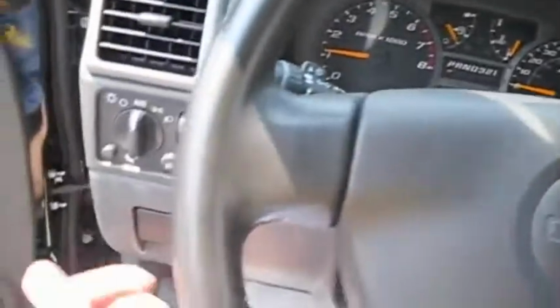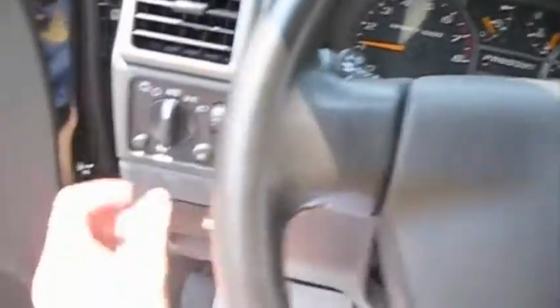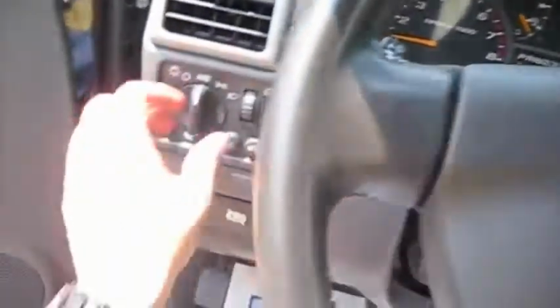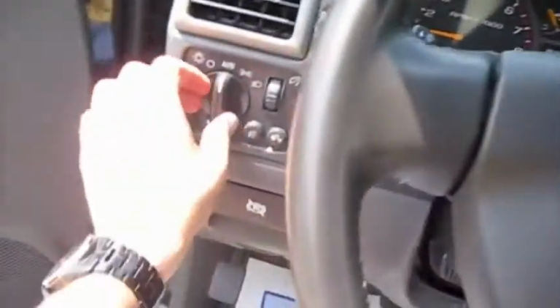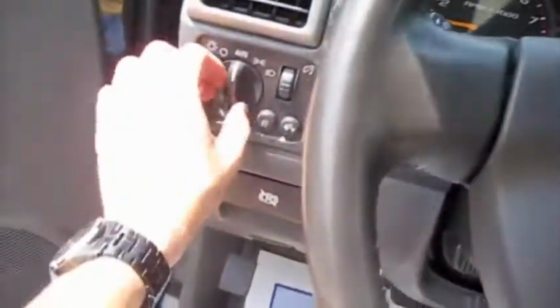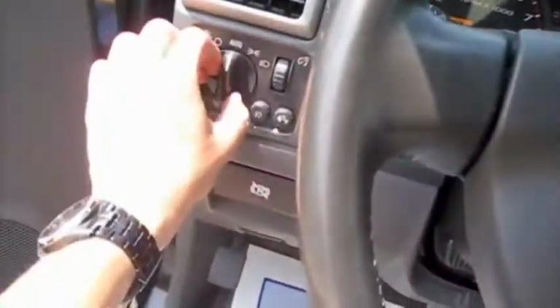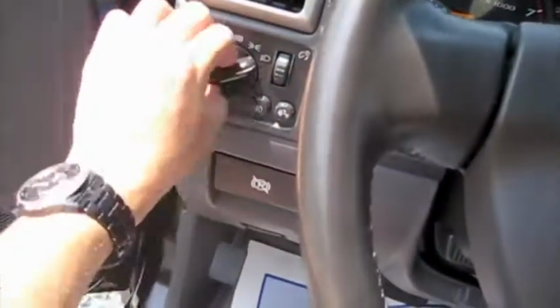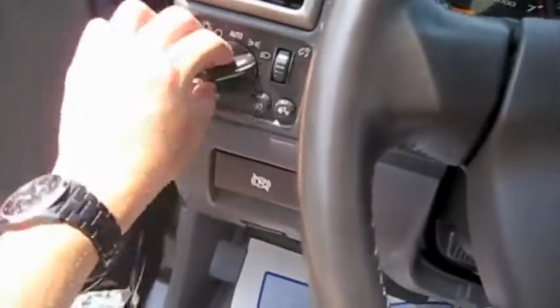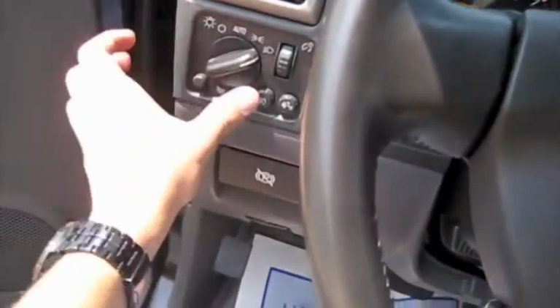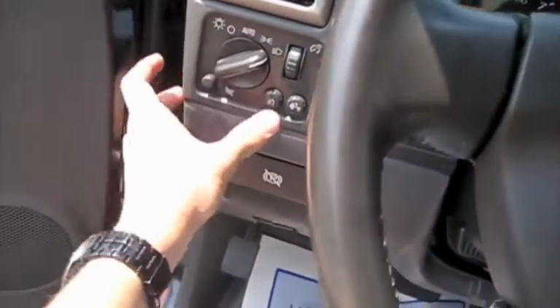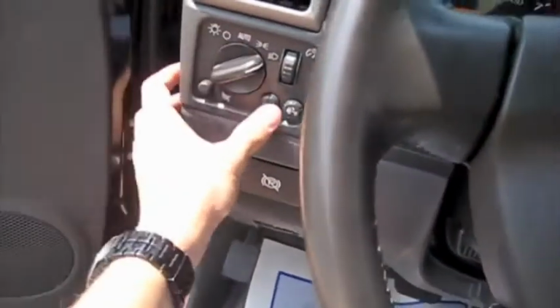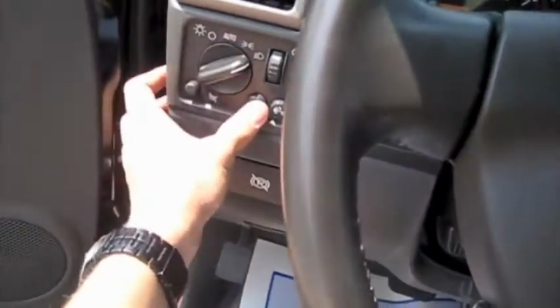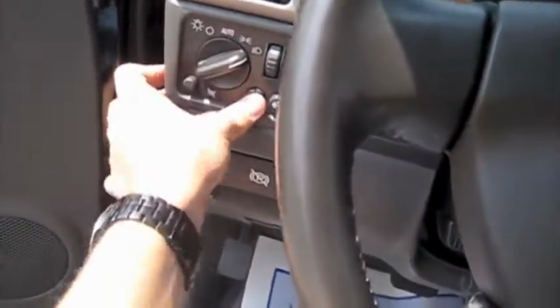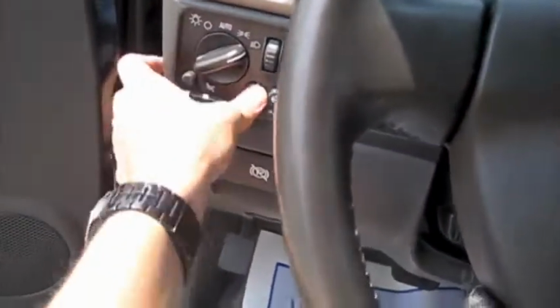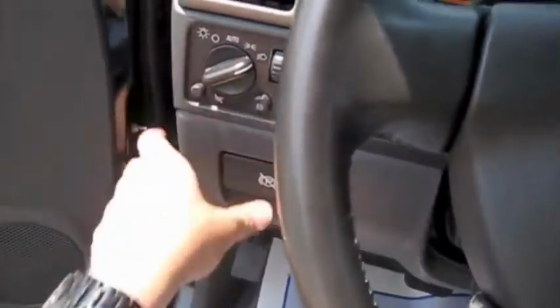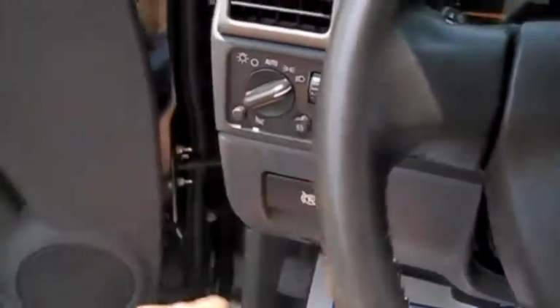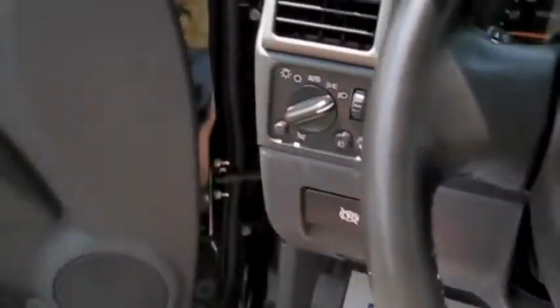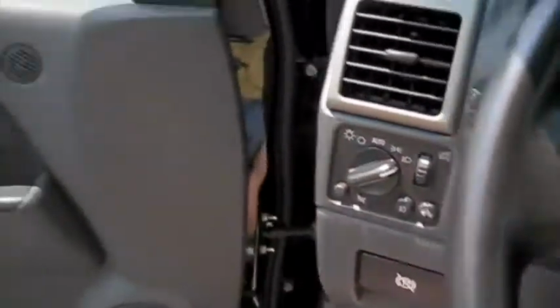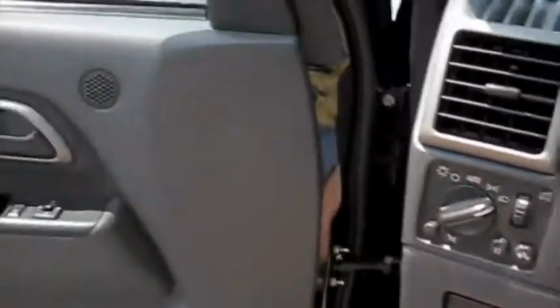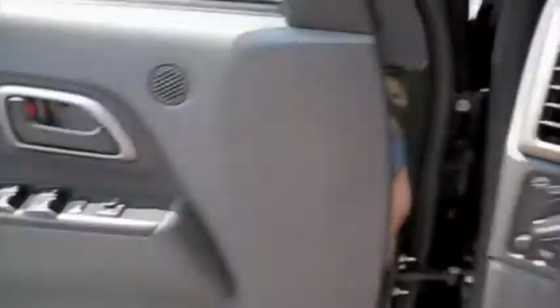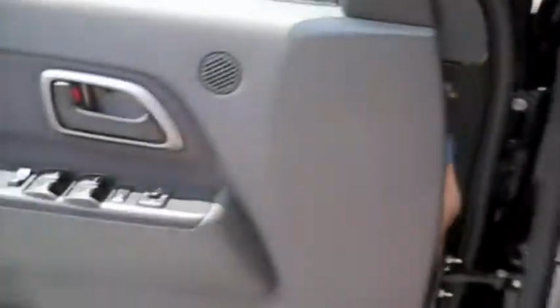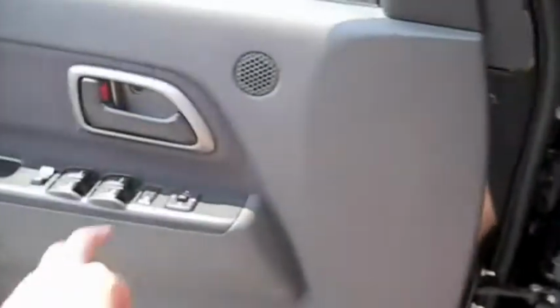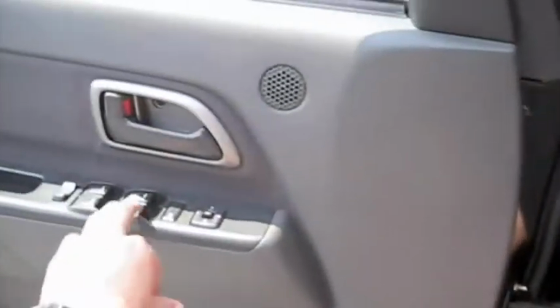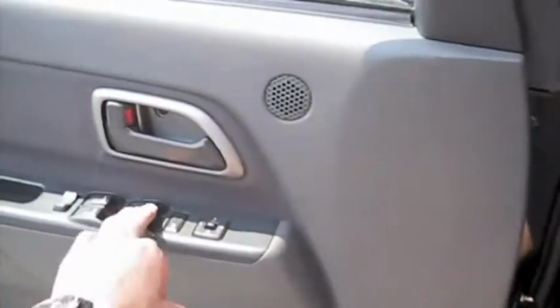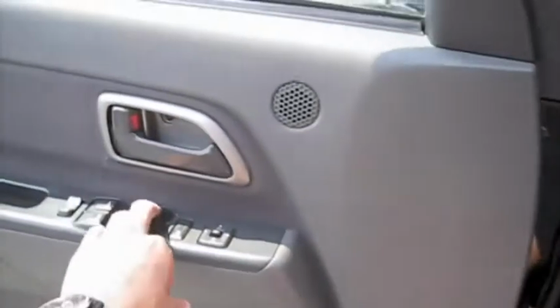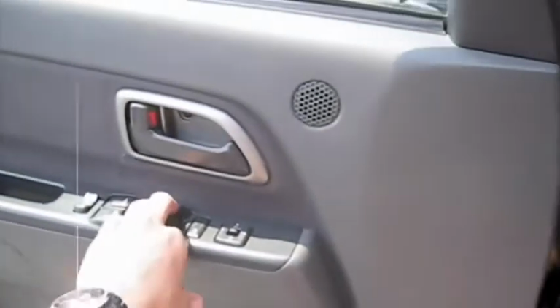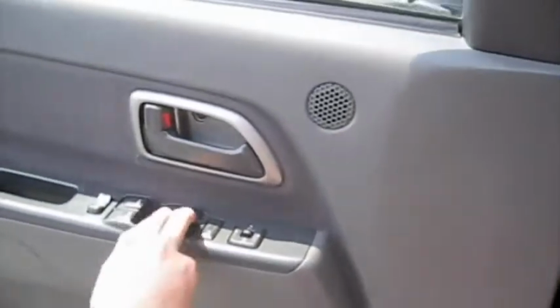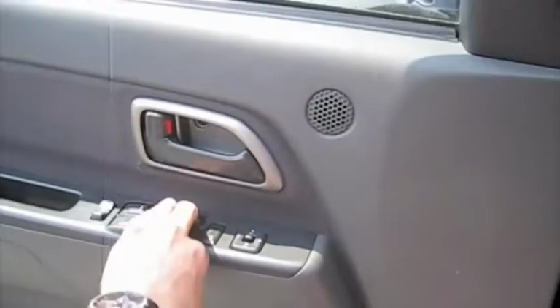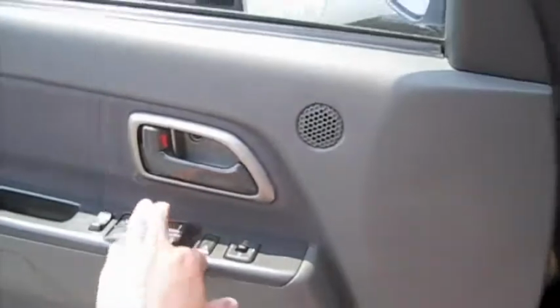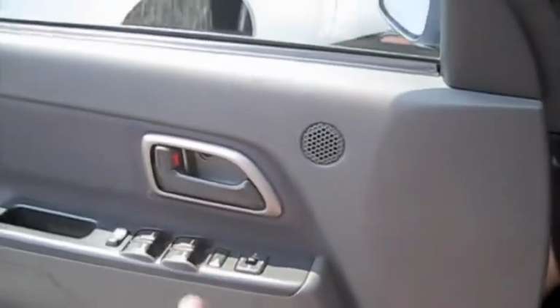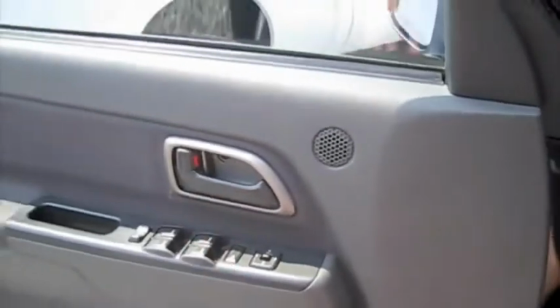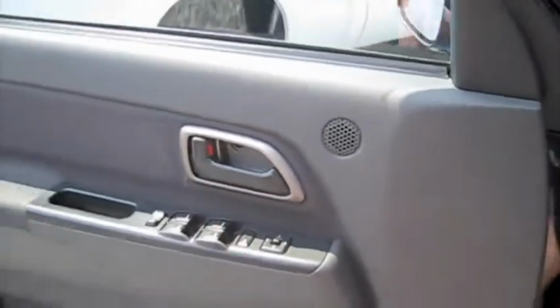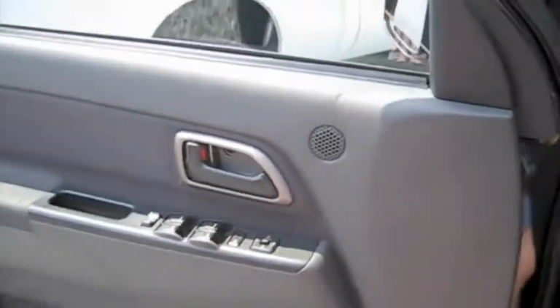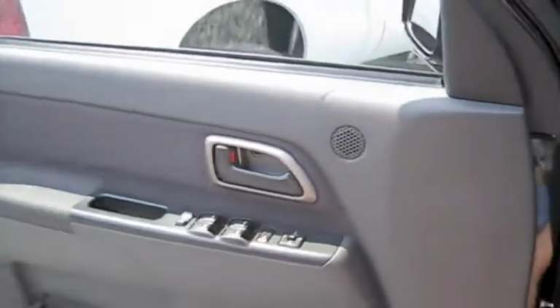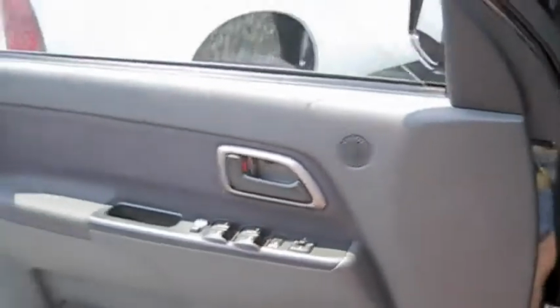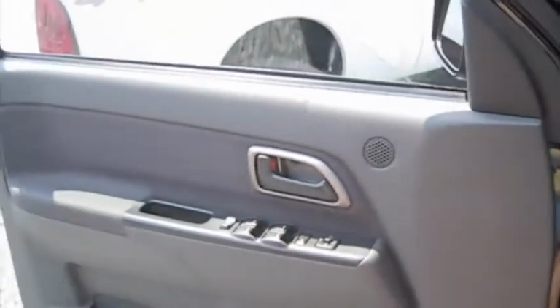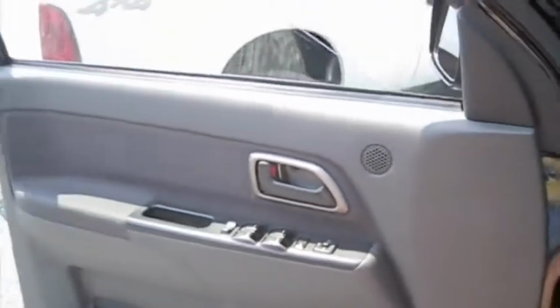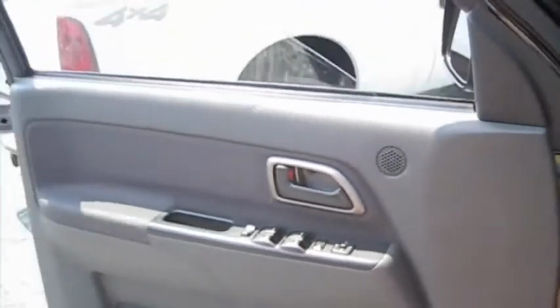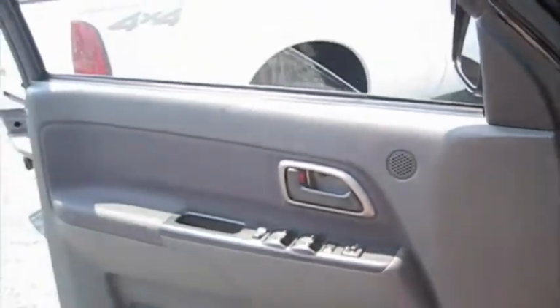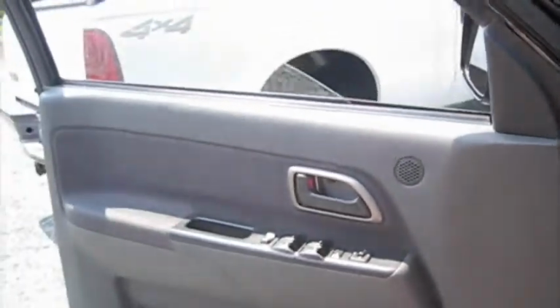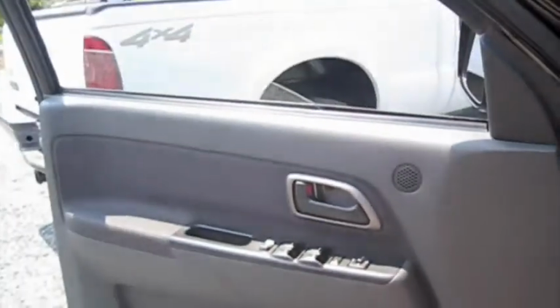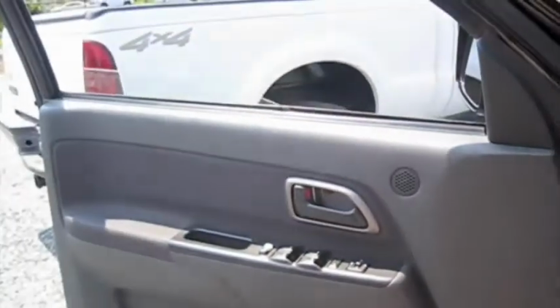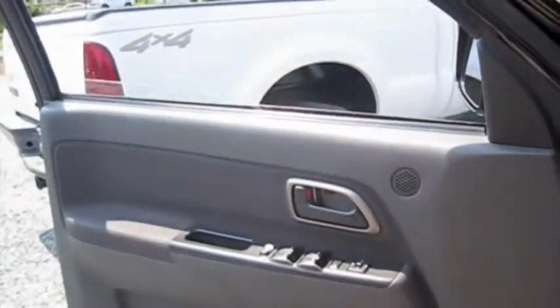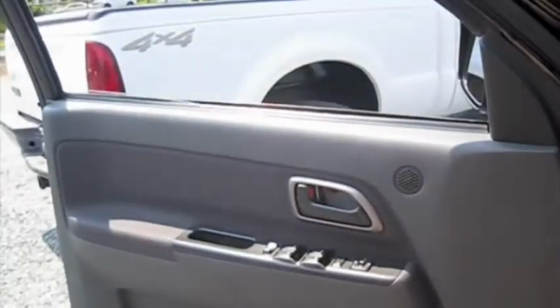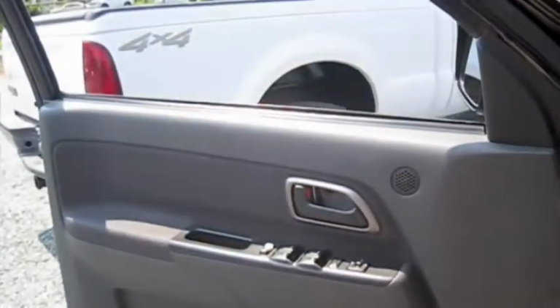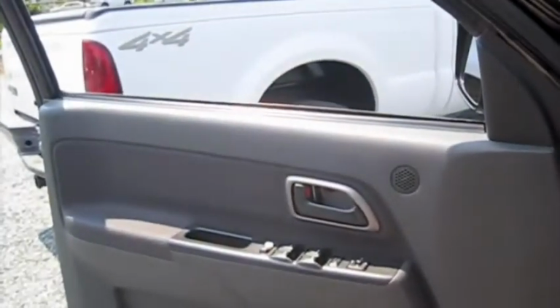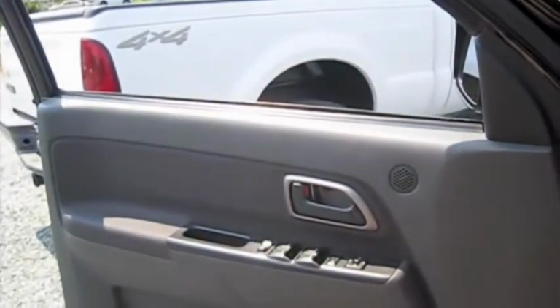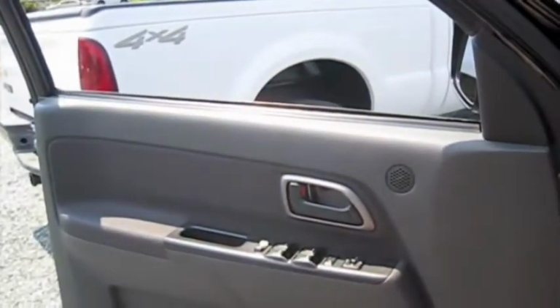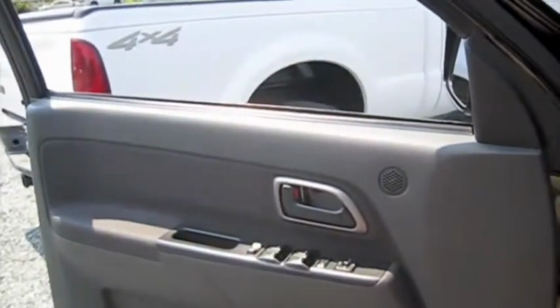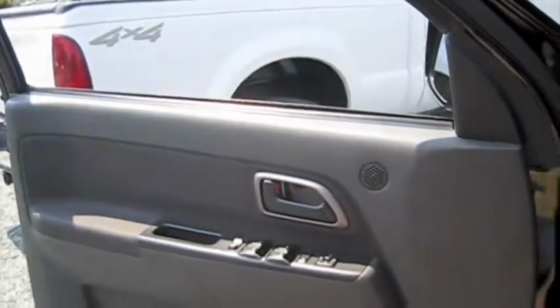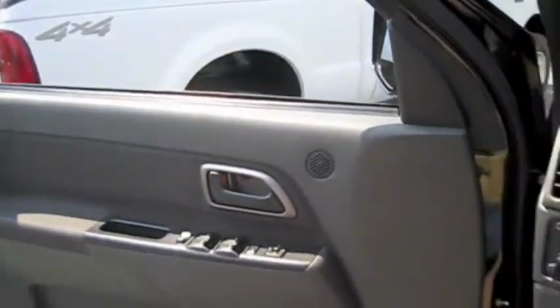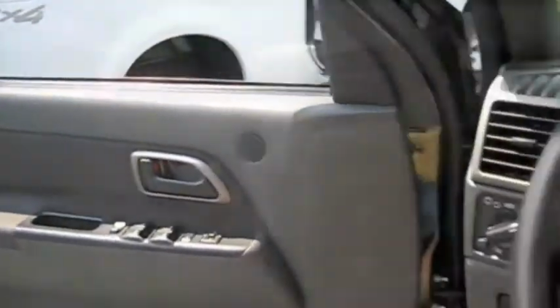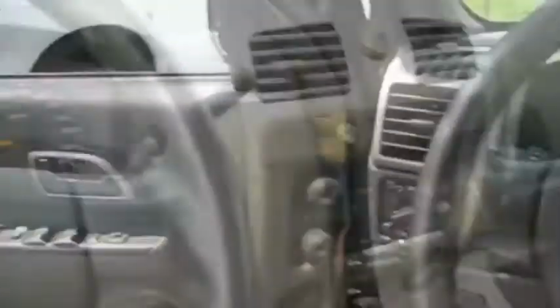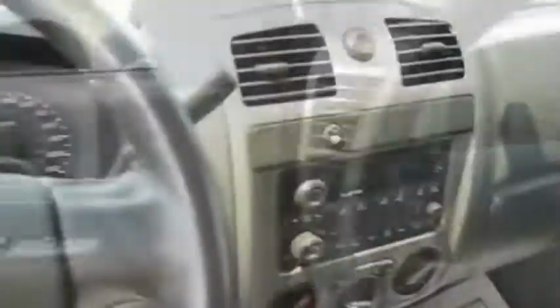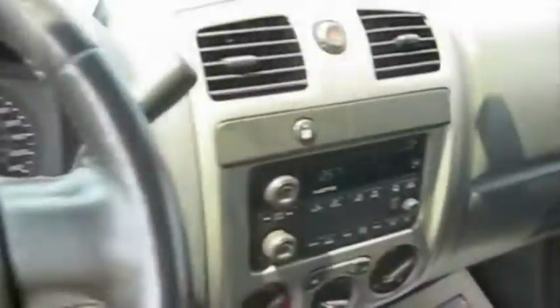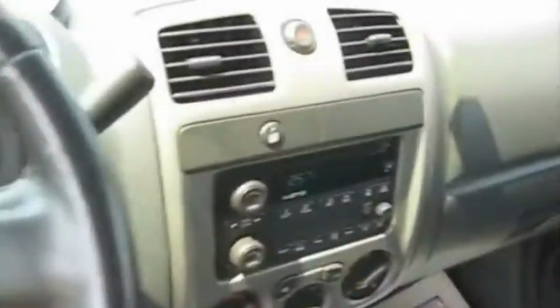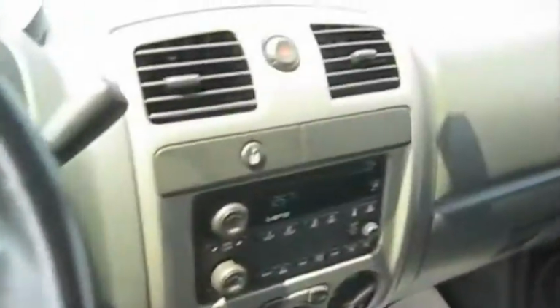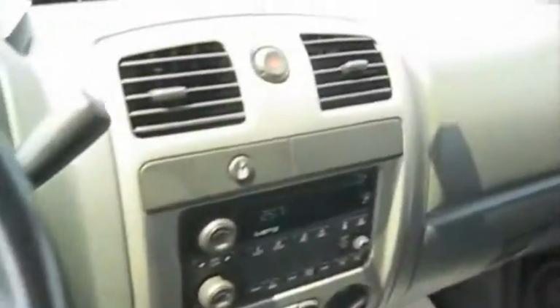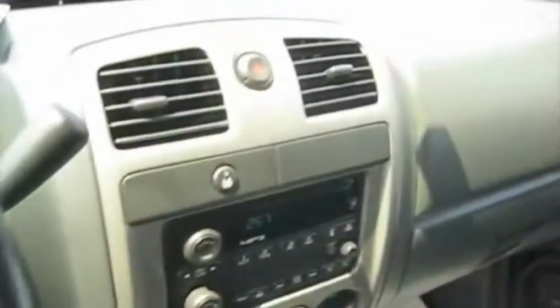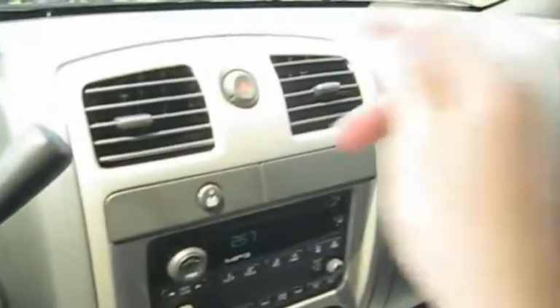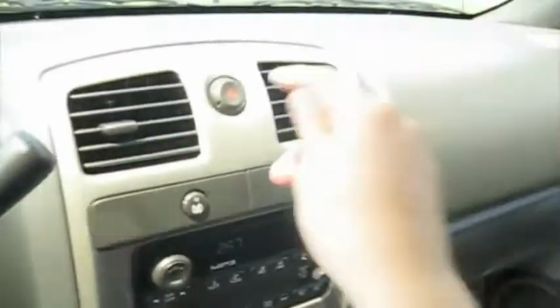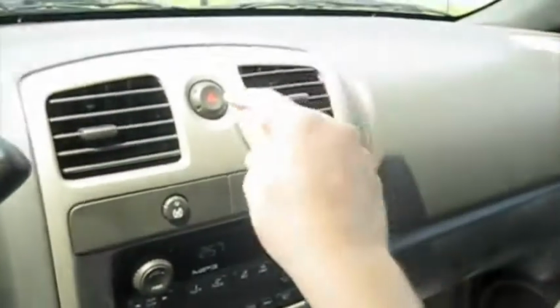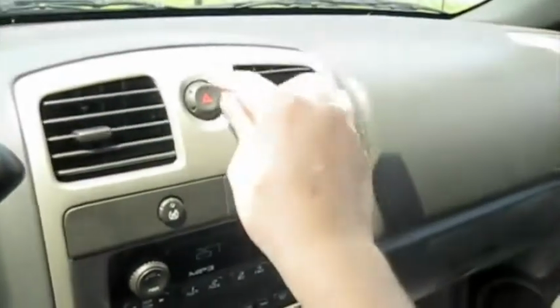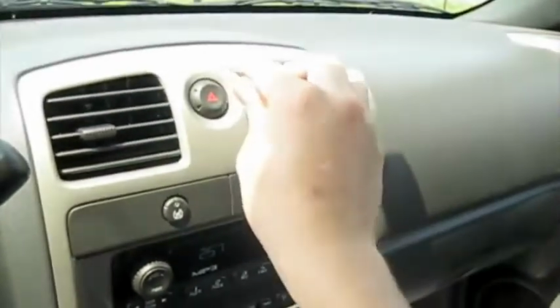We'll go ahead and cut on the headlights, fog lights, and the automatic drive-aside window. We'll go ahead and cut the hazards on as well.